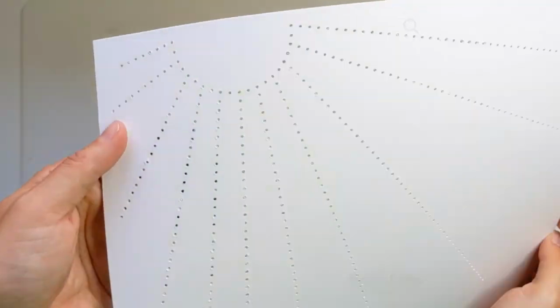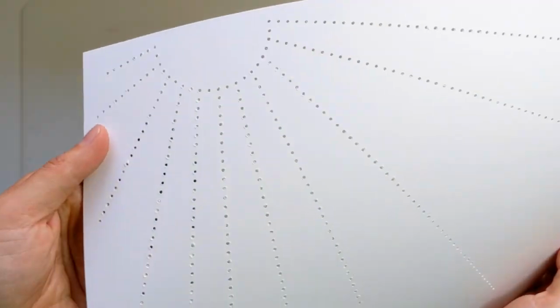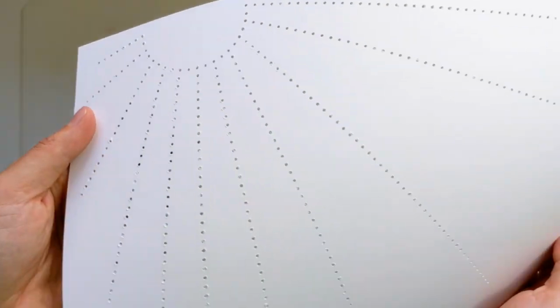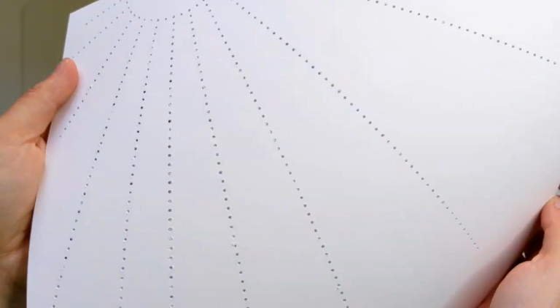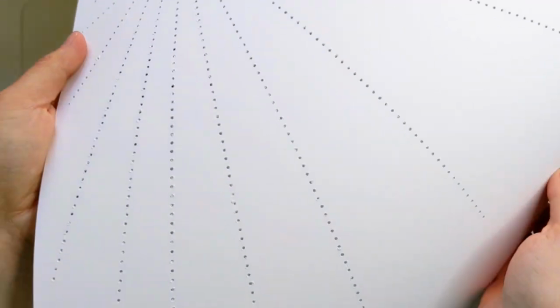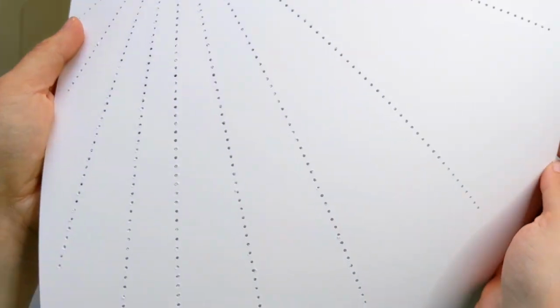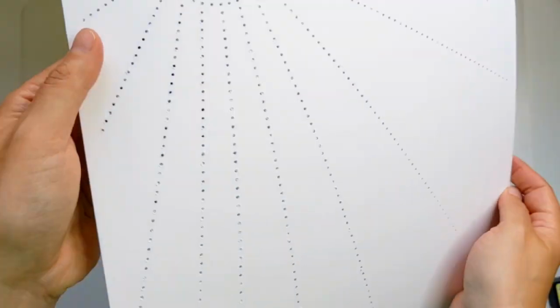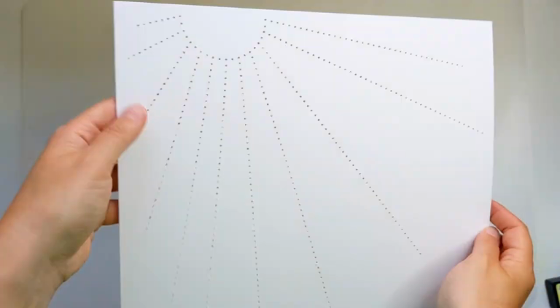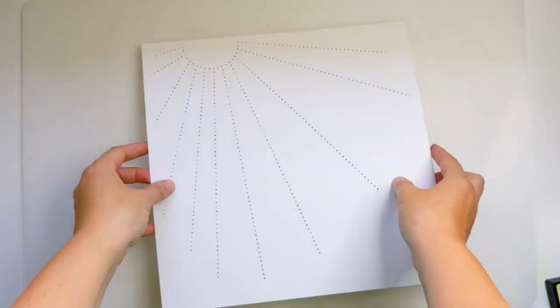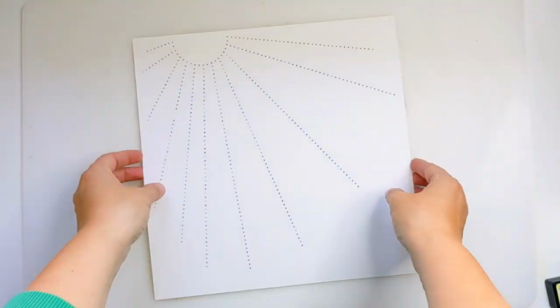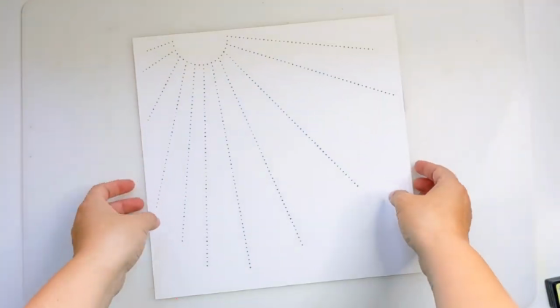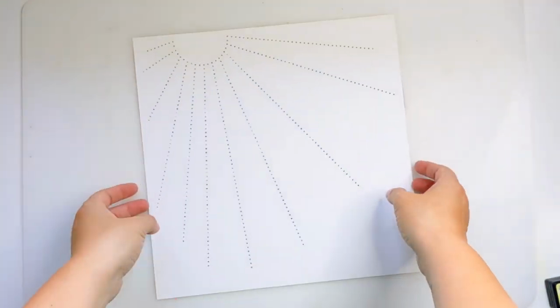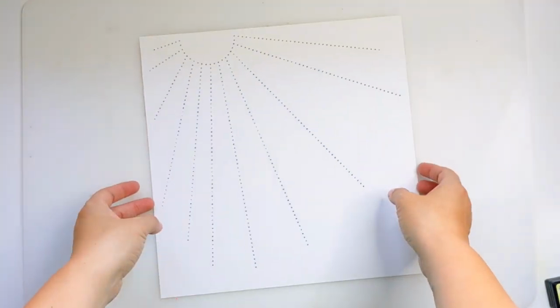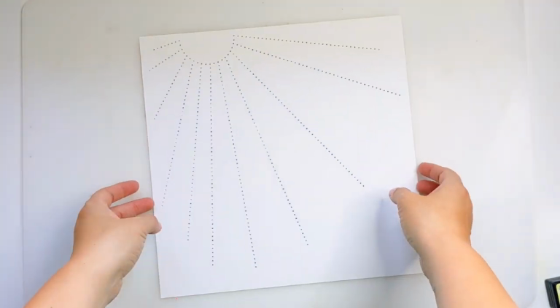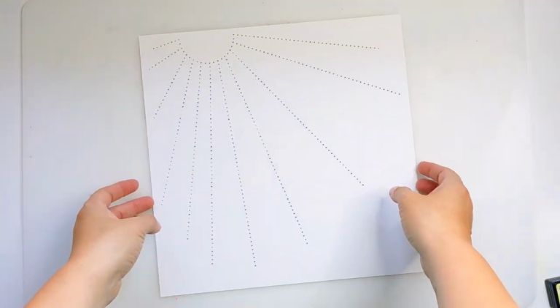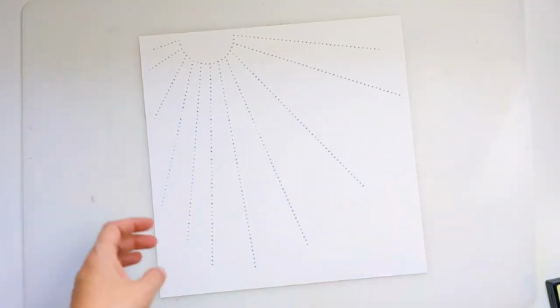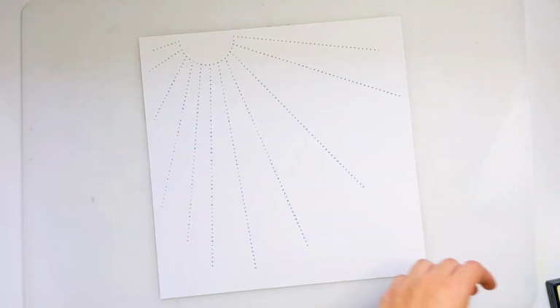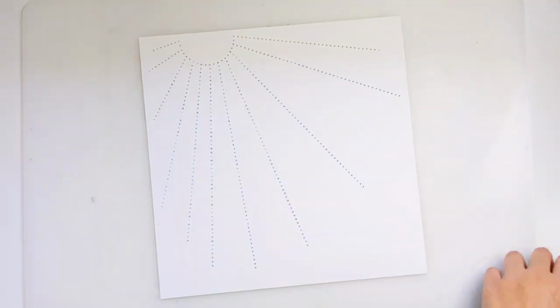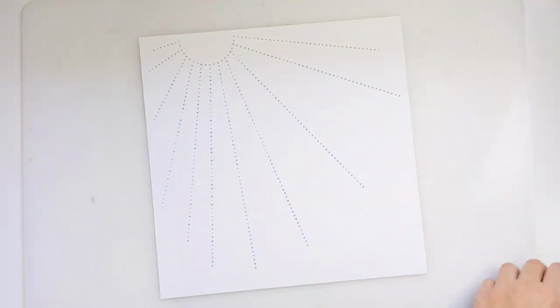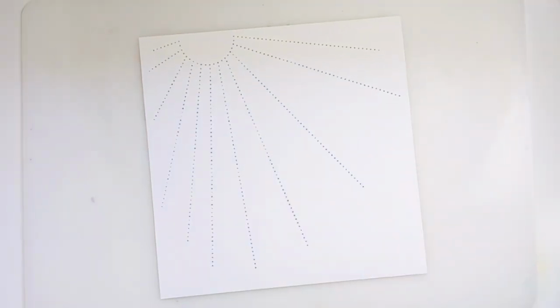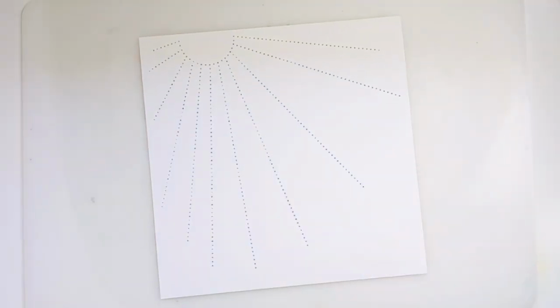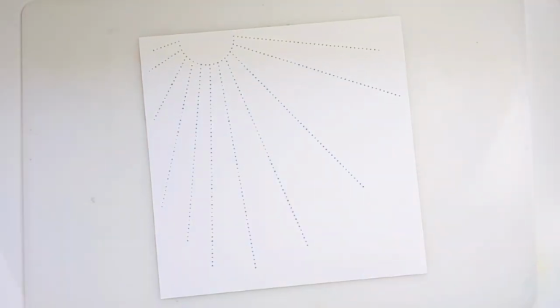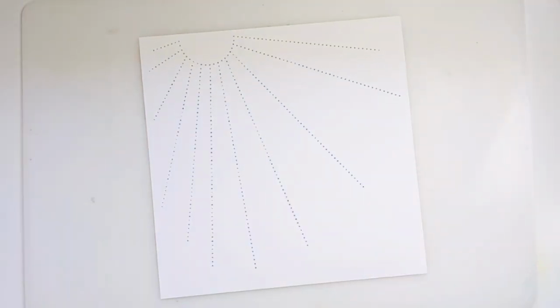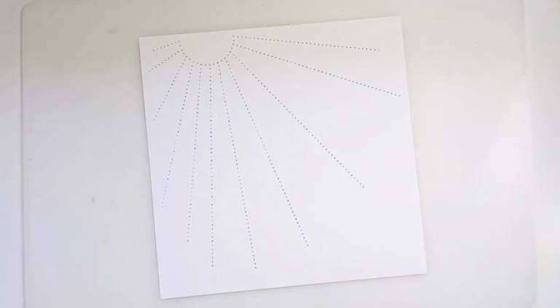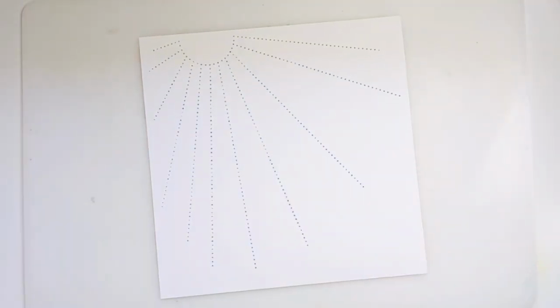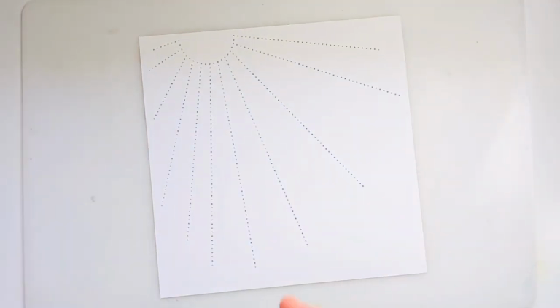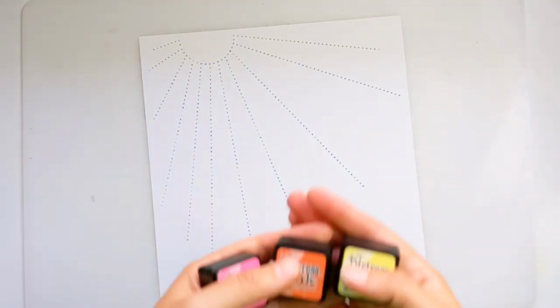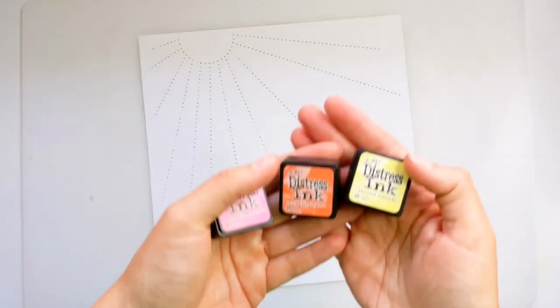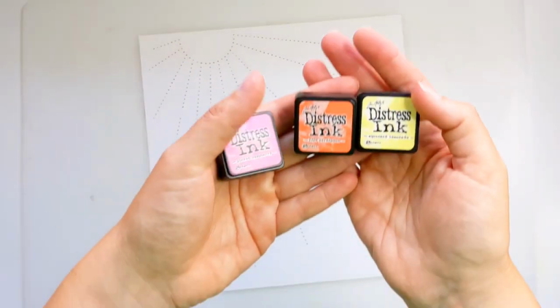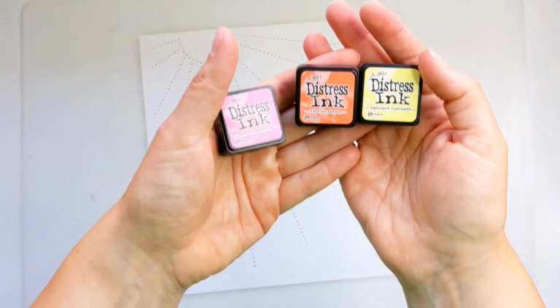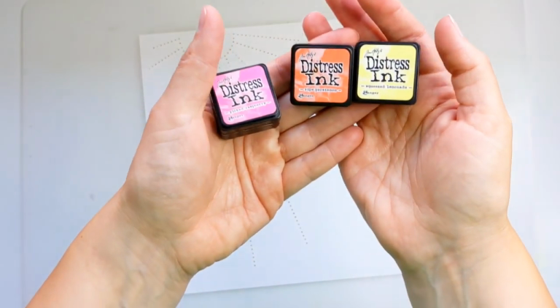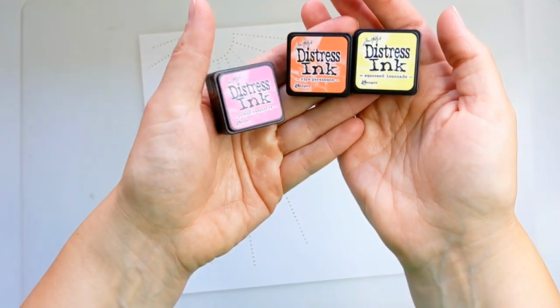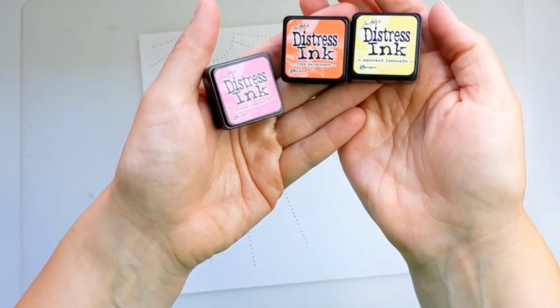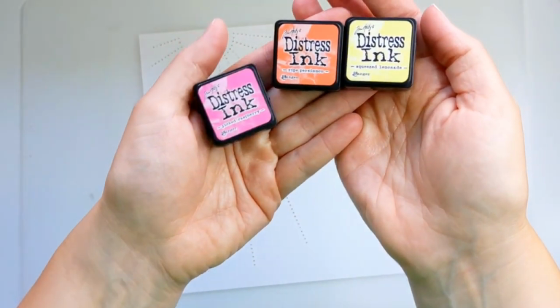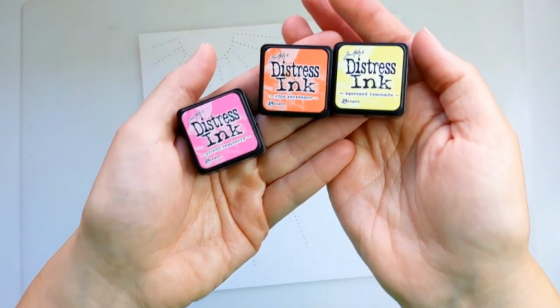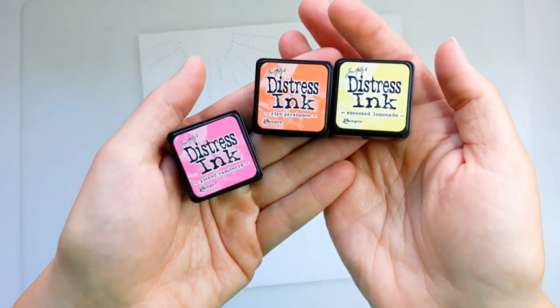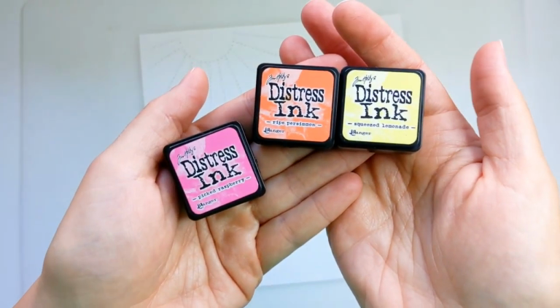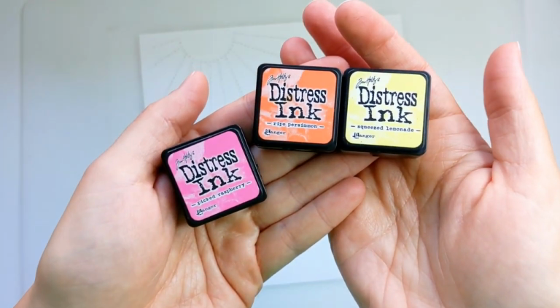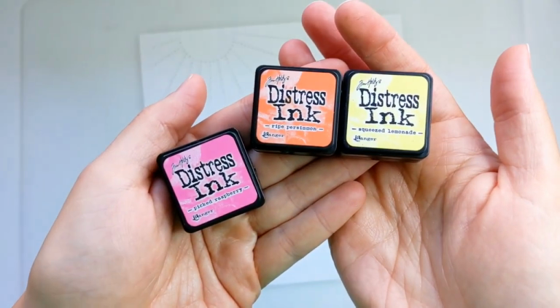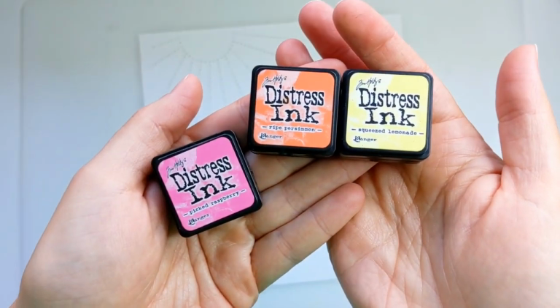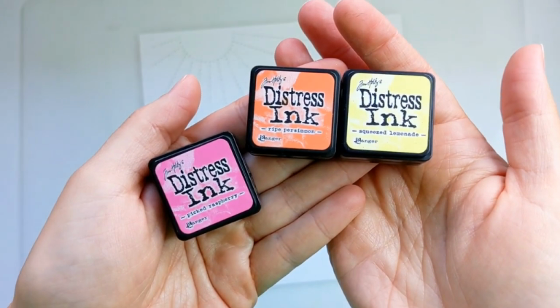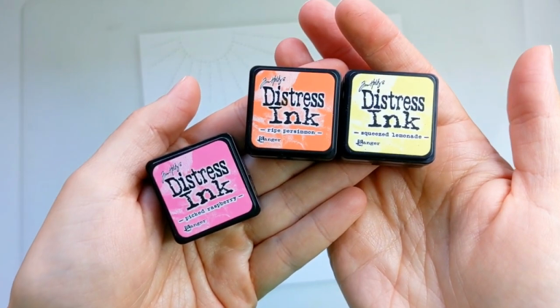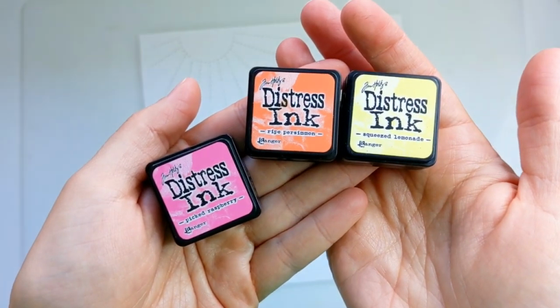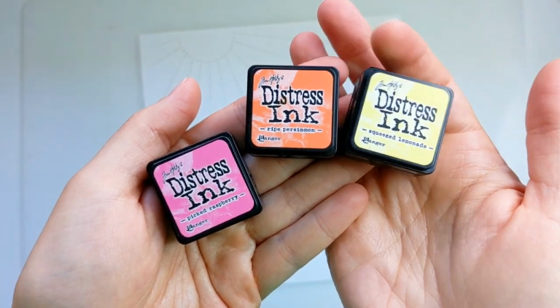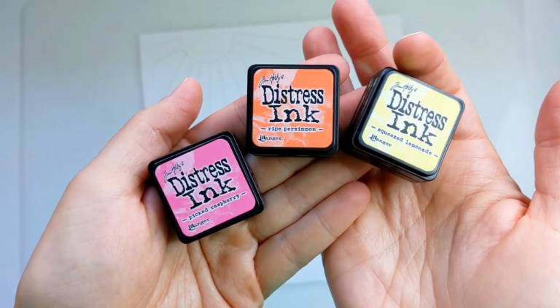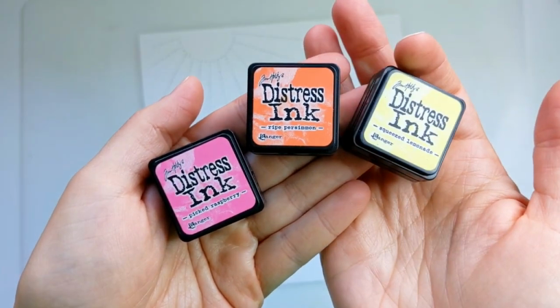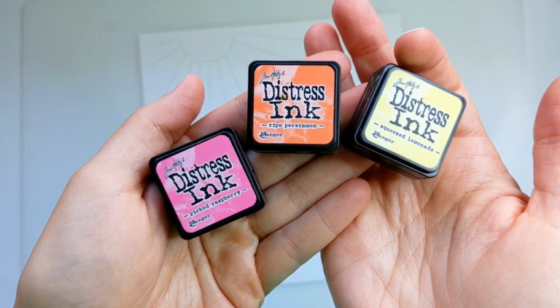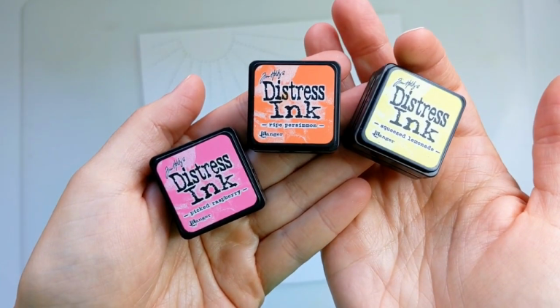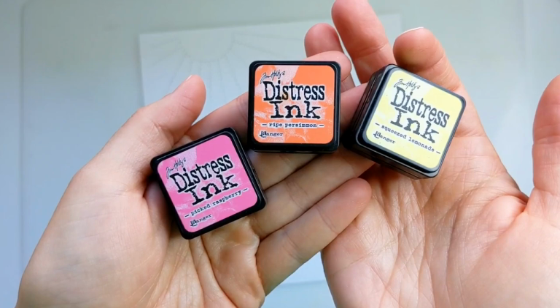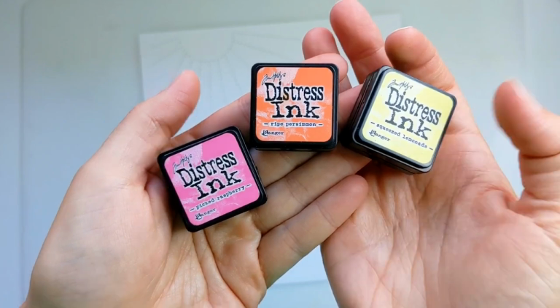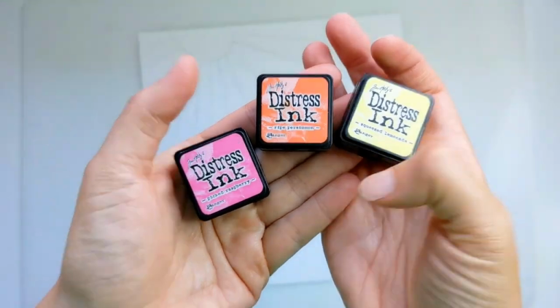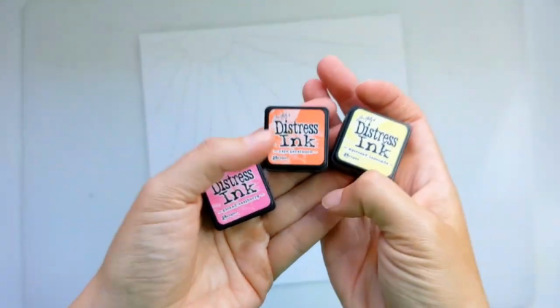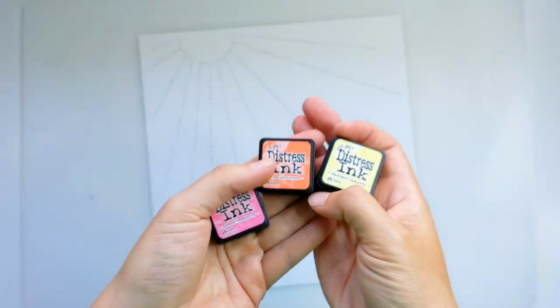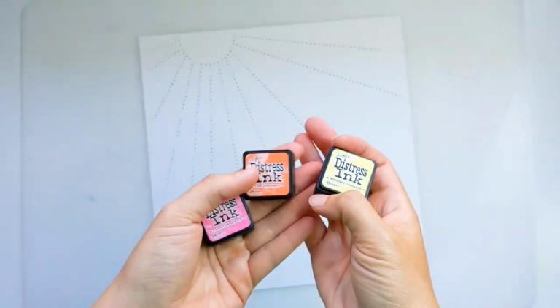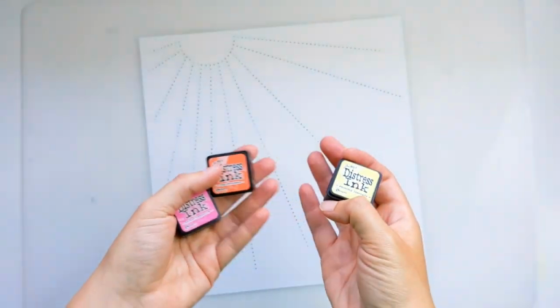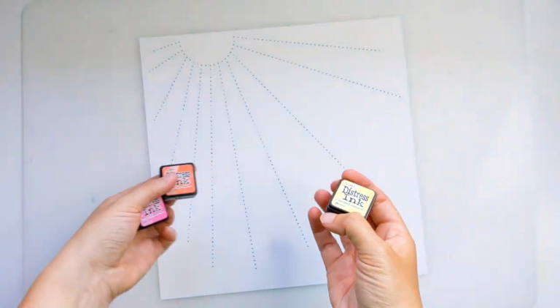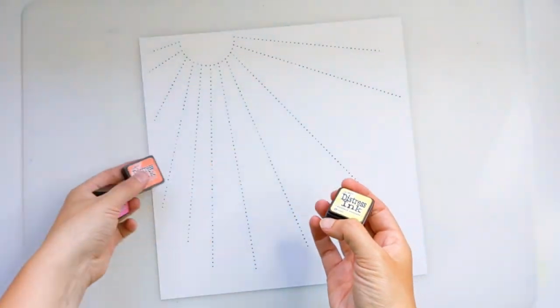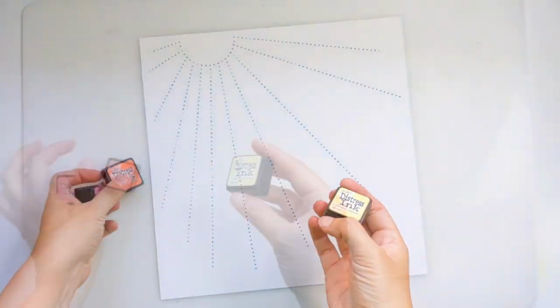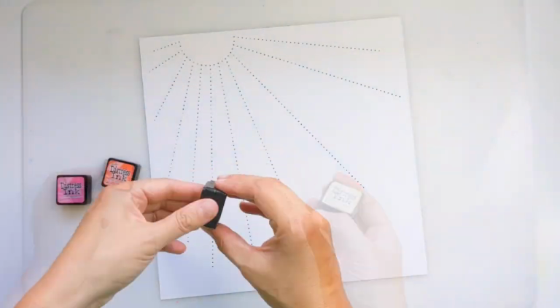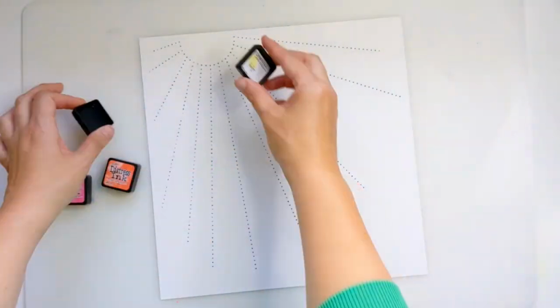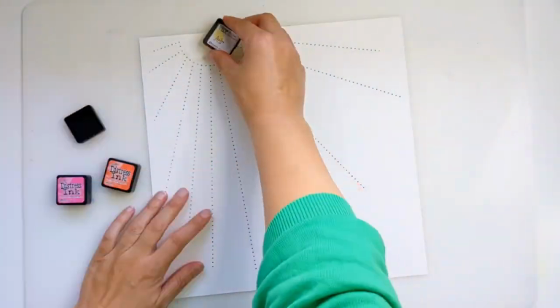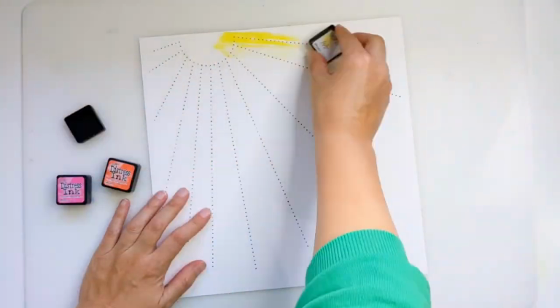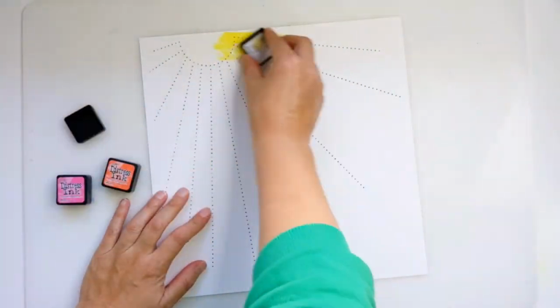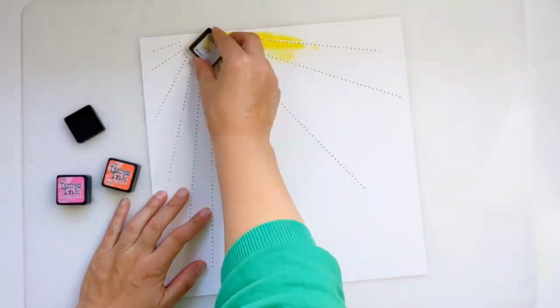Here's a quick peek at all those holes from the Stitched Sunrays, but I'm not going to stitch them just yet. I'm going to be doing a bit of inking in the background.